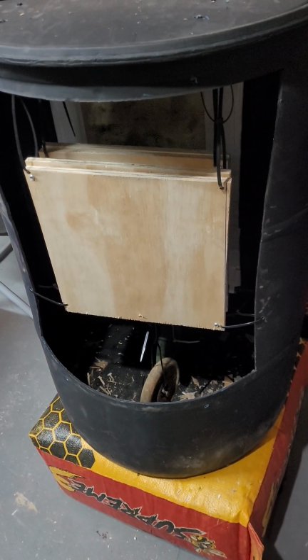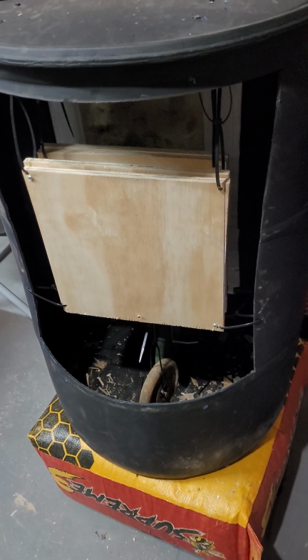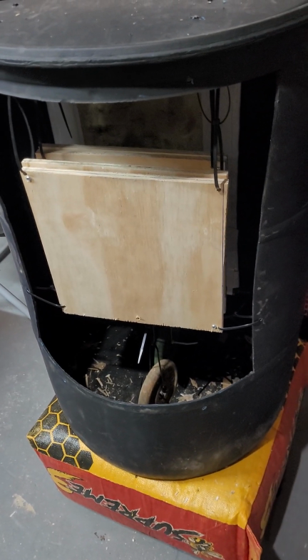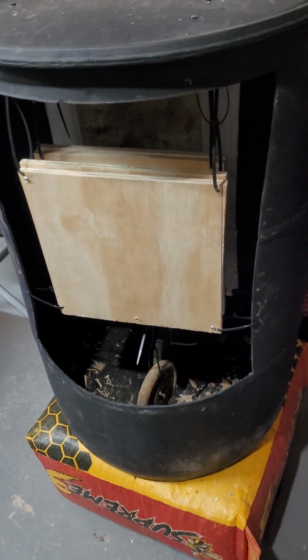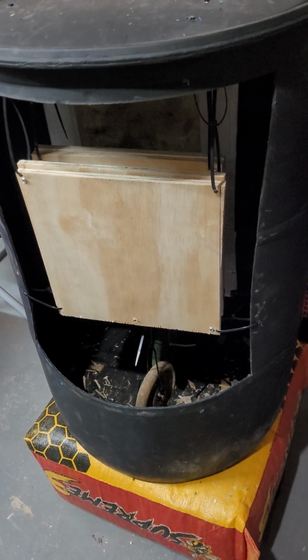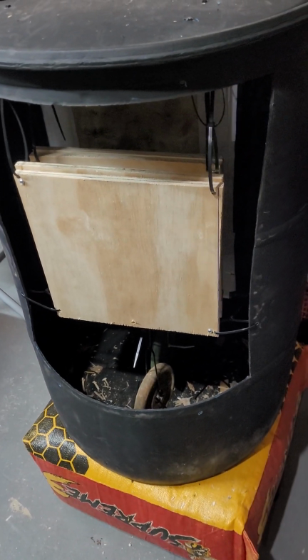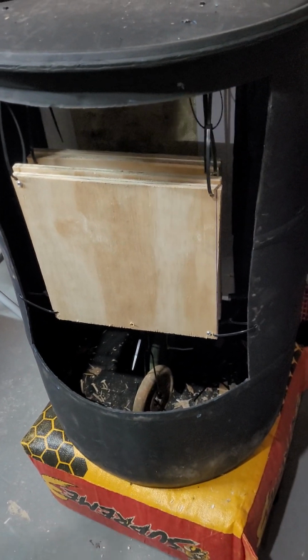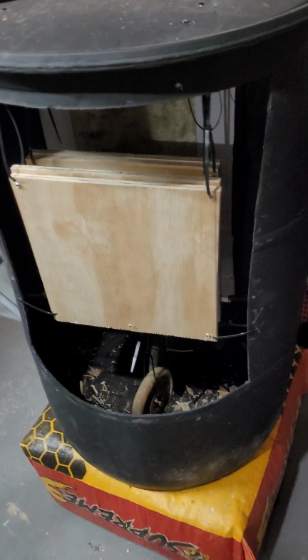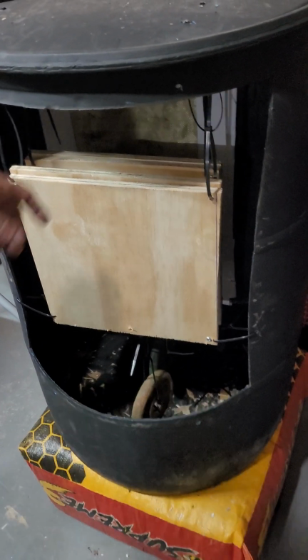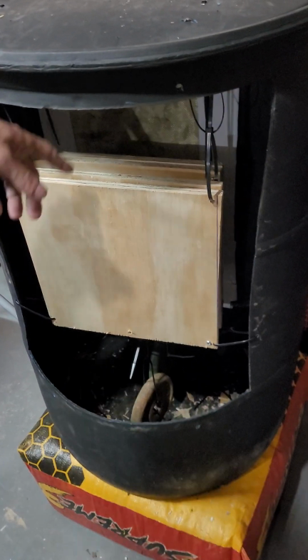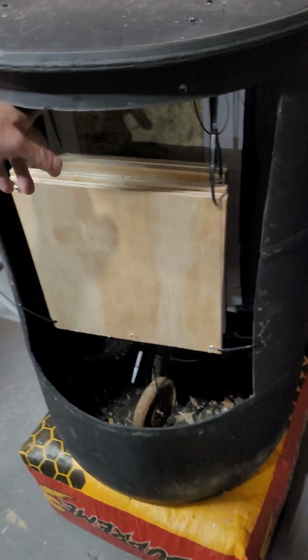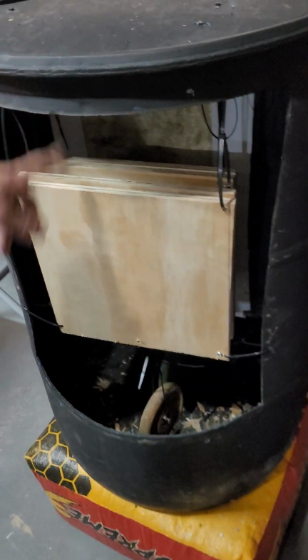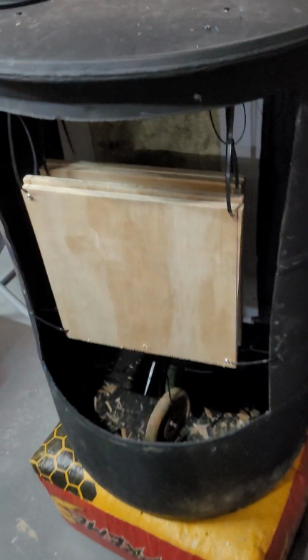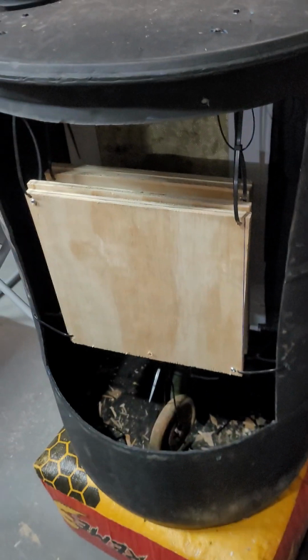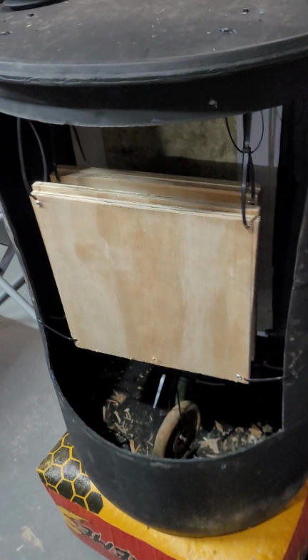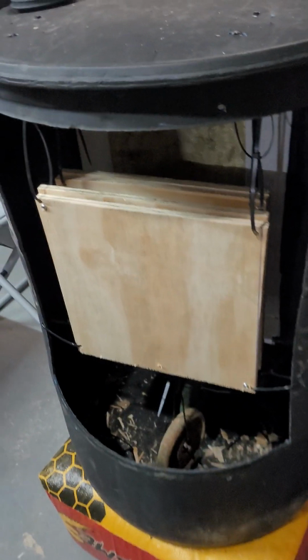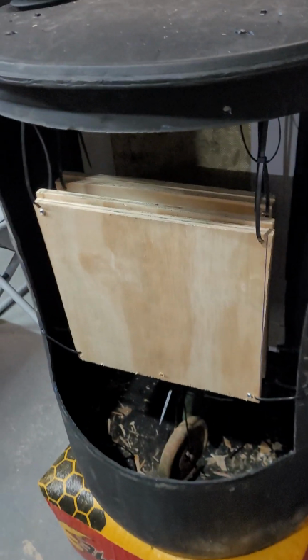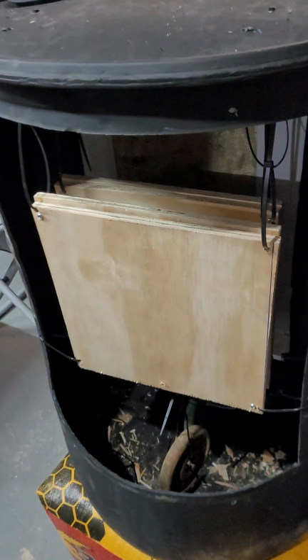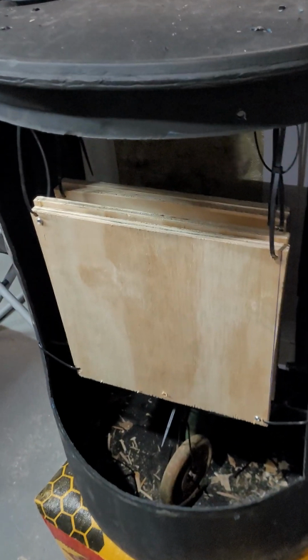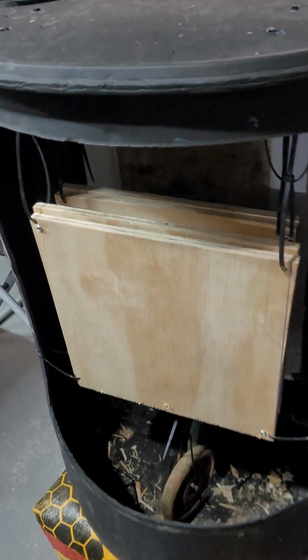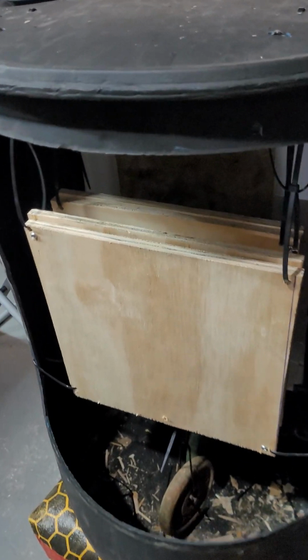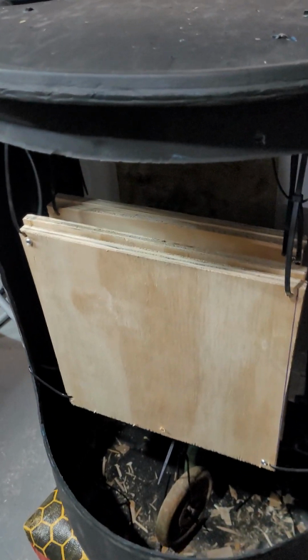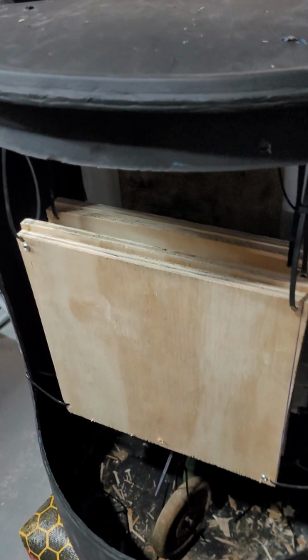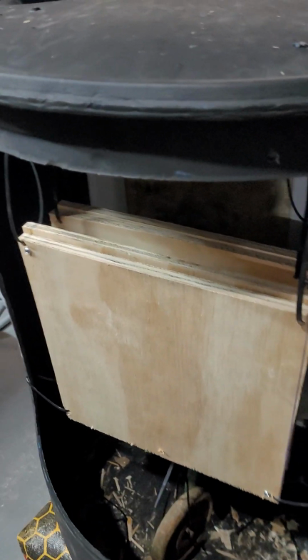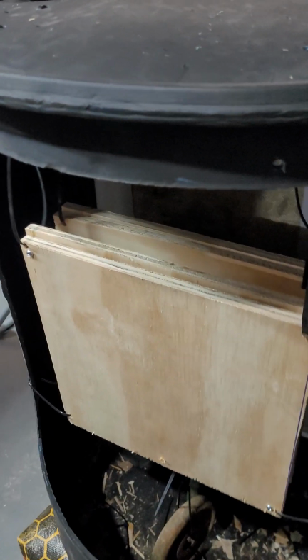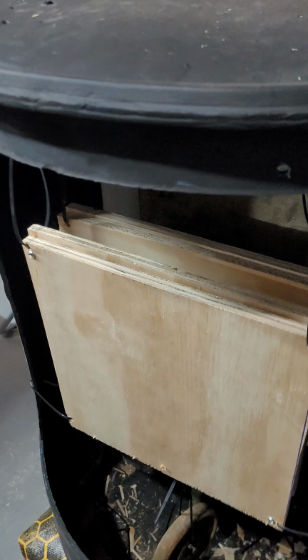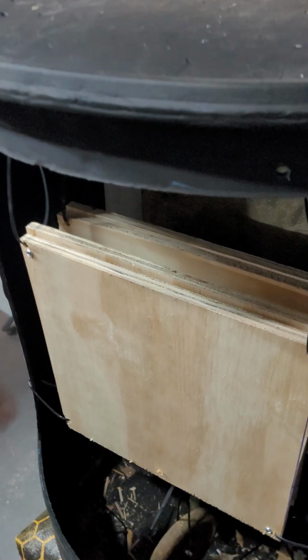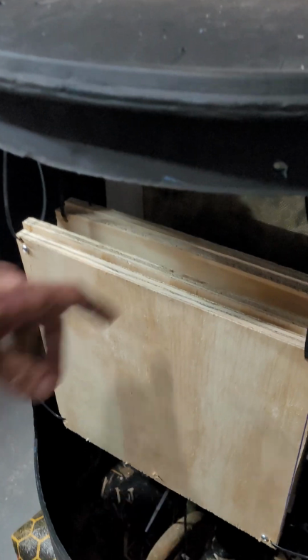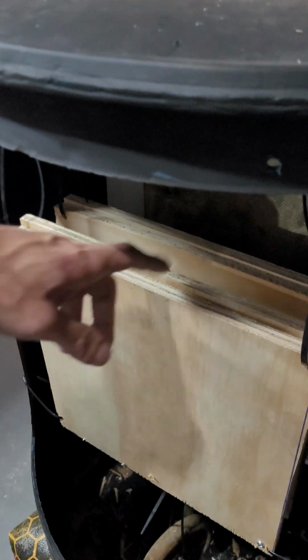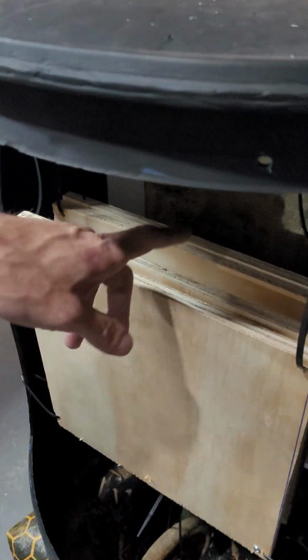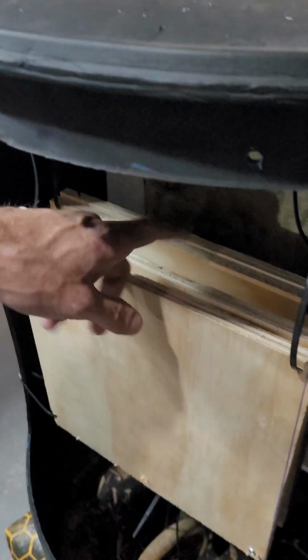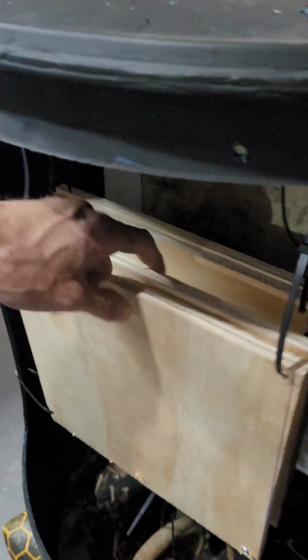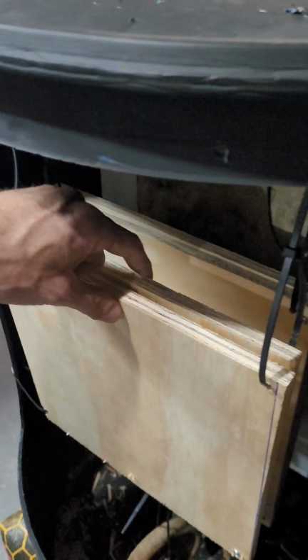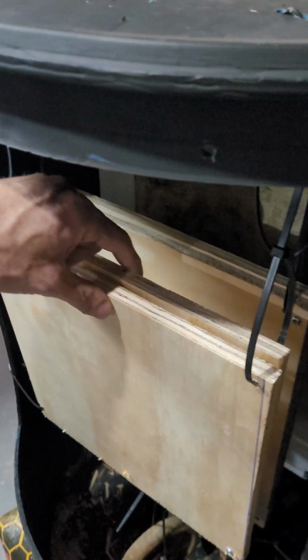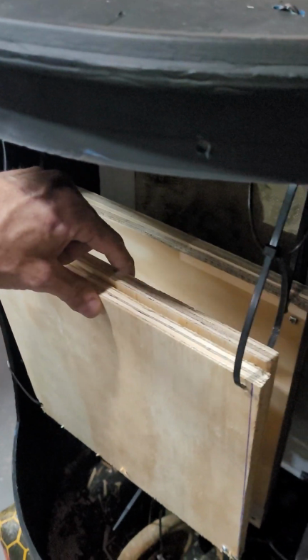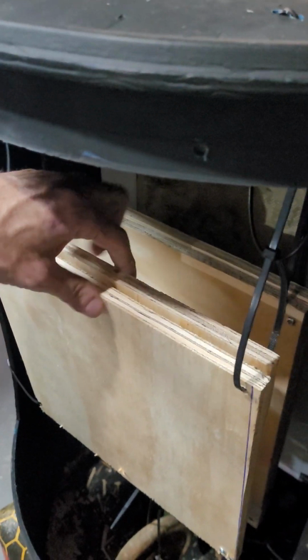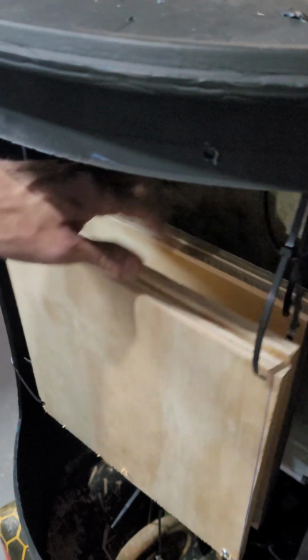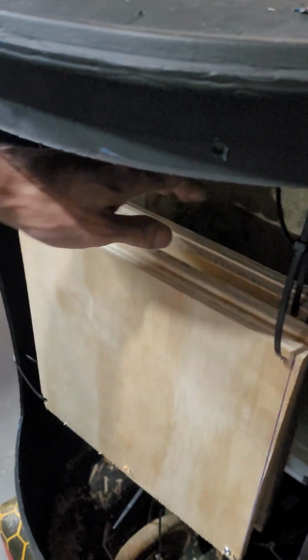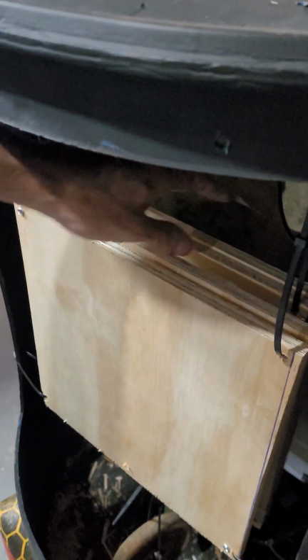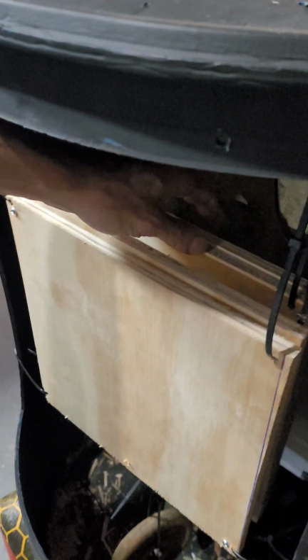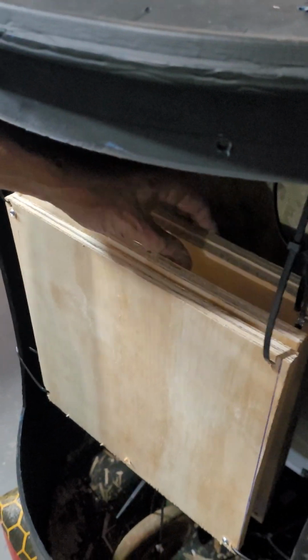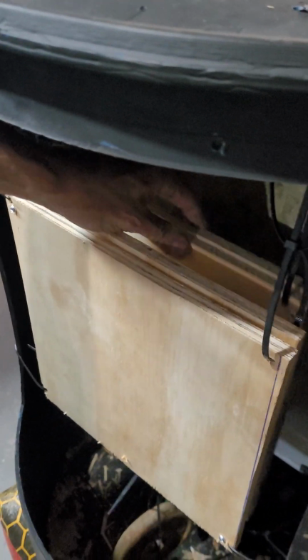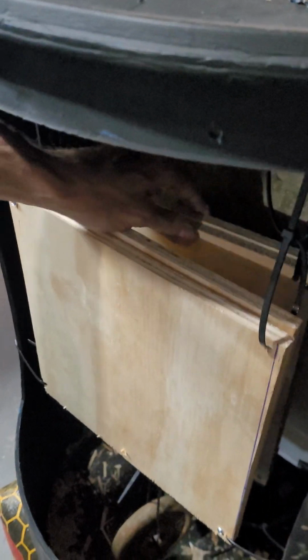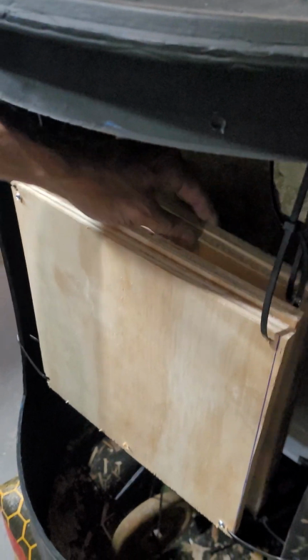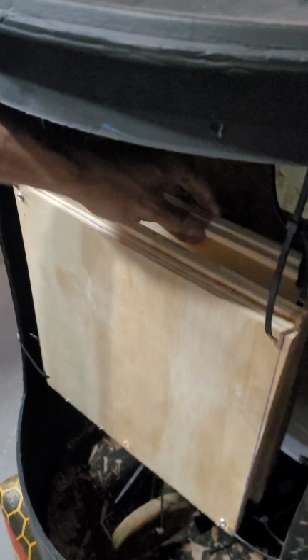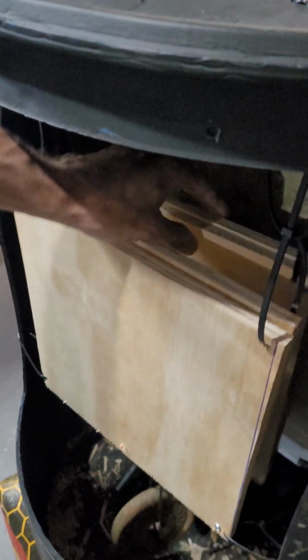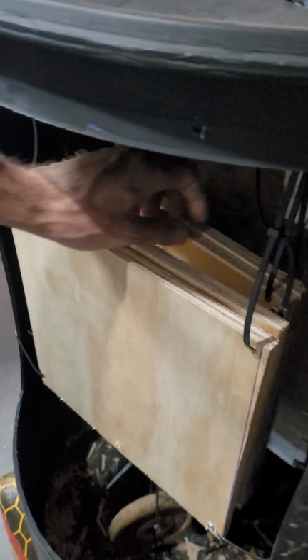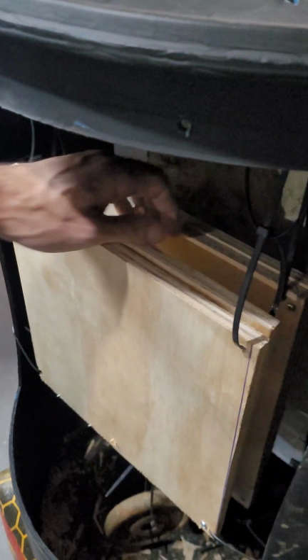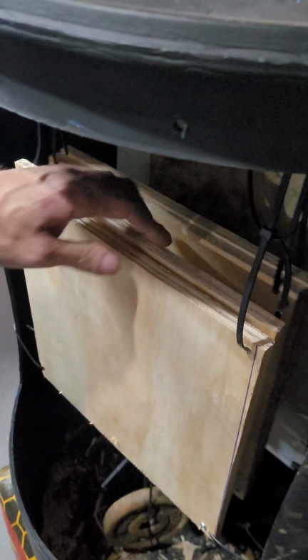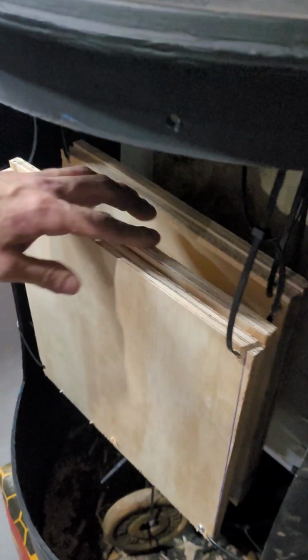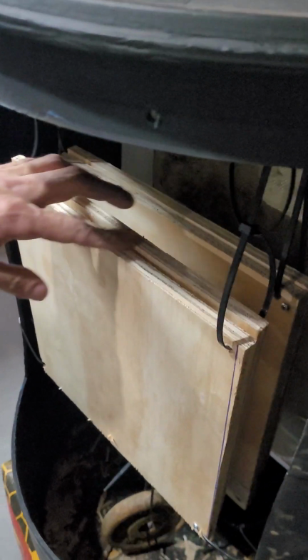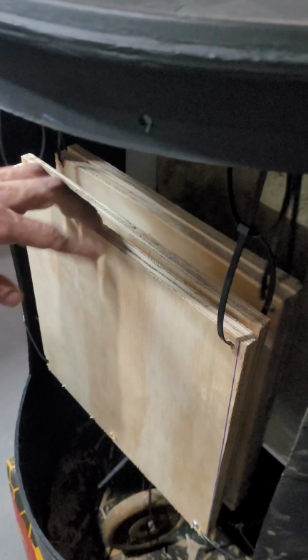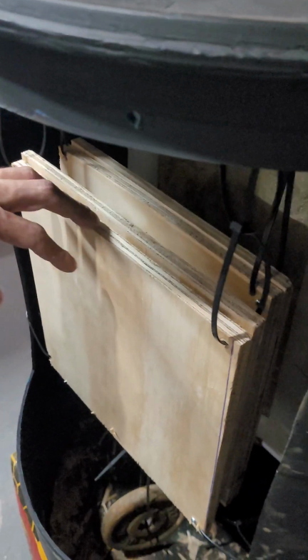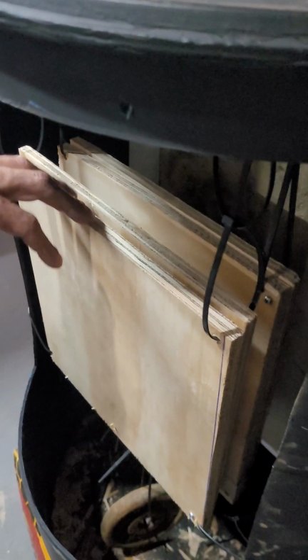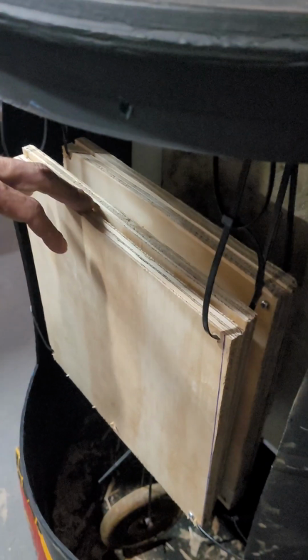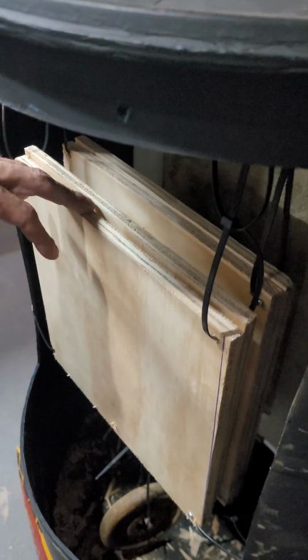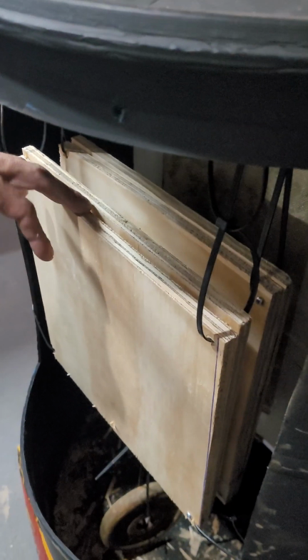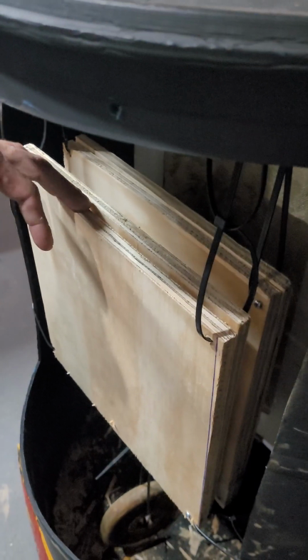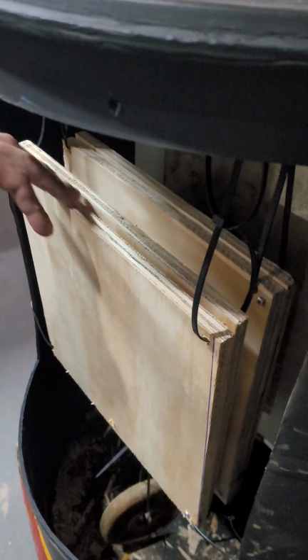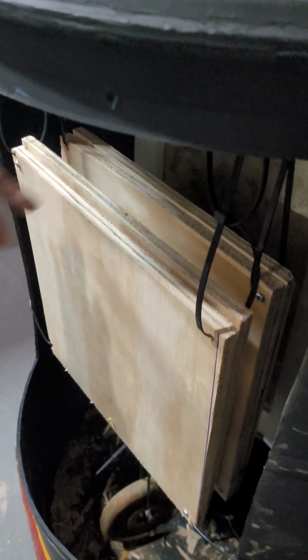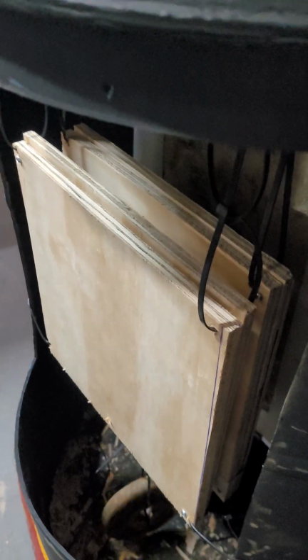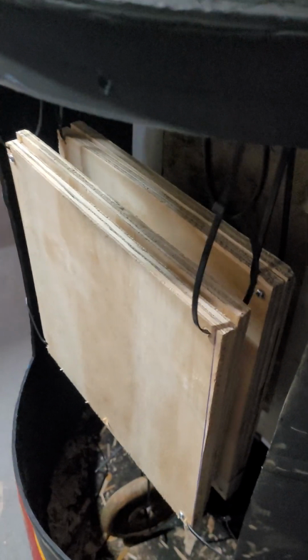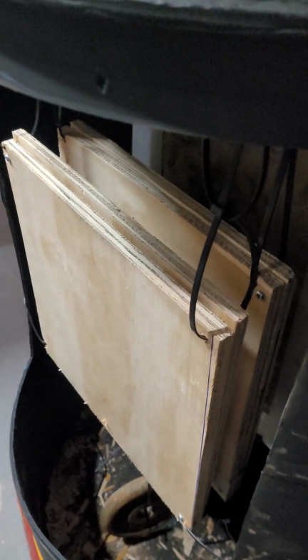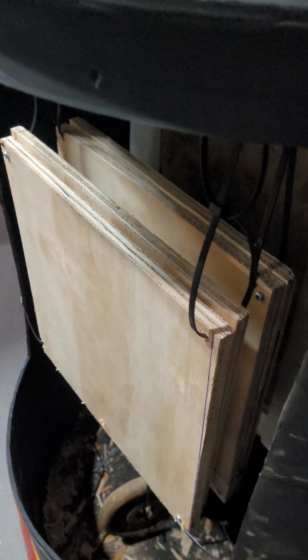I got two inches in there — one inch and one inch. They're all half-inch sheets.